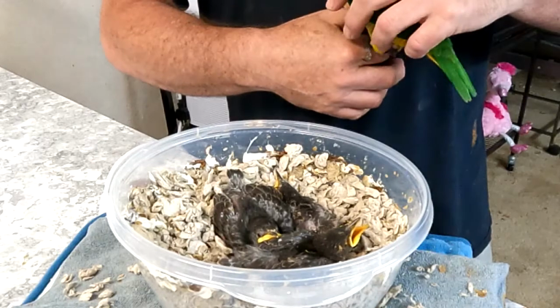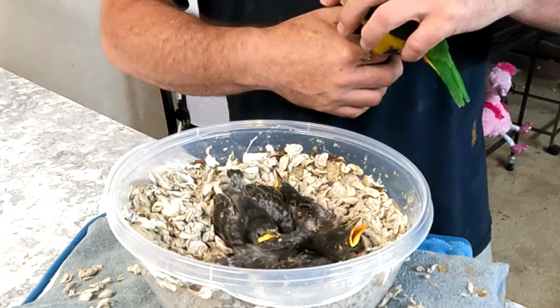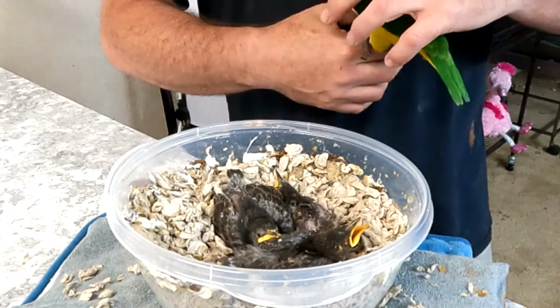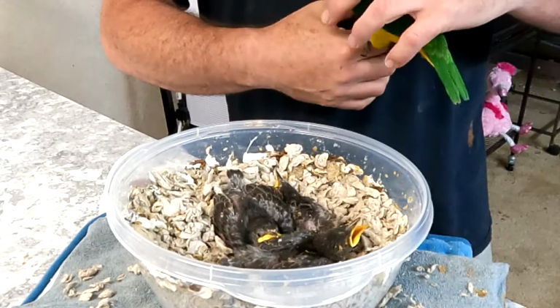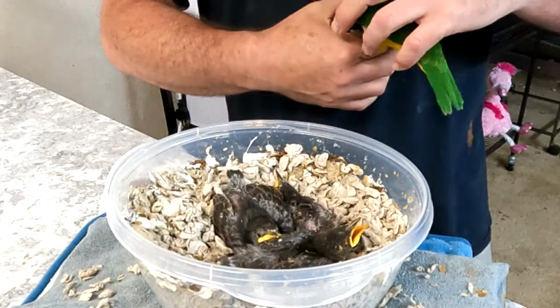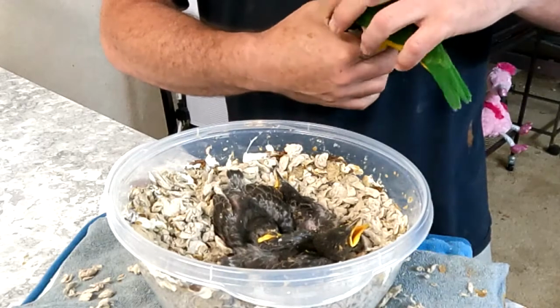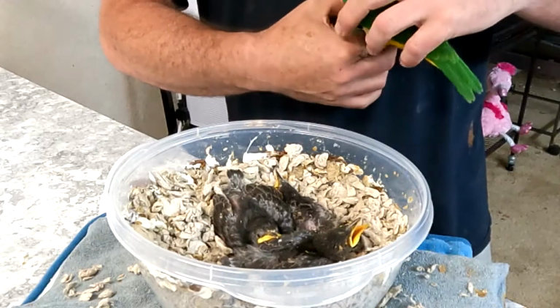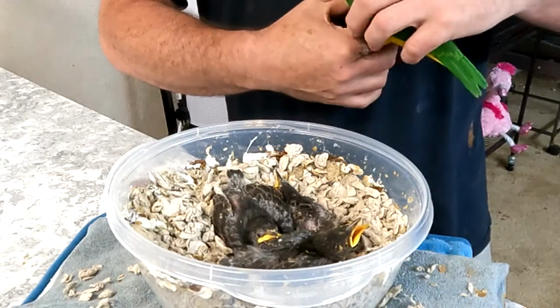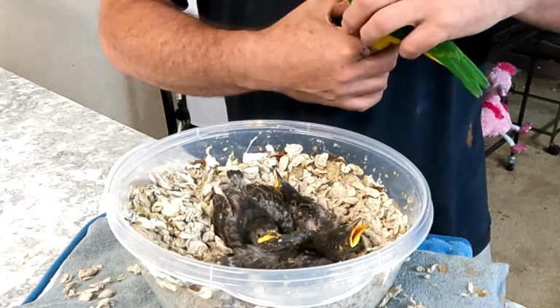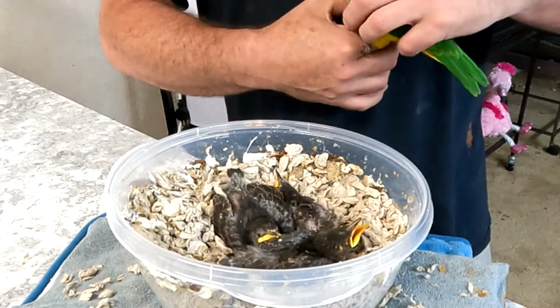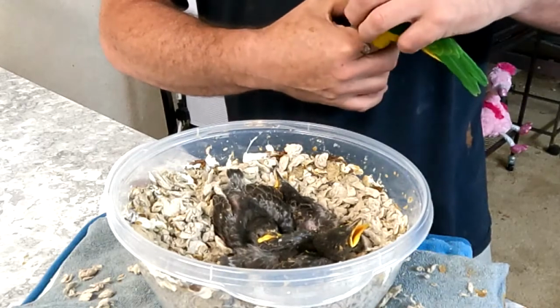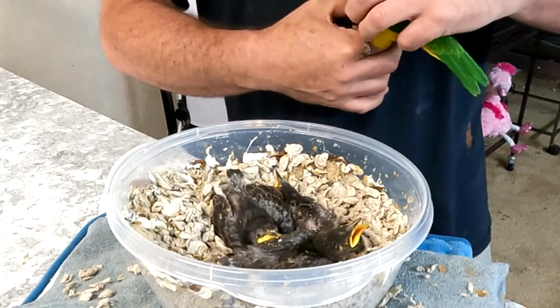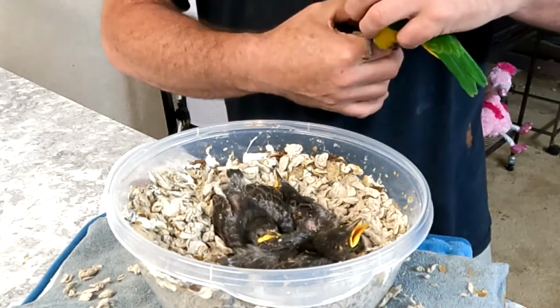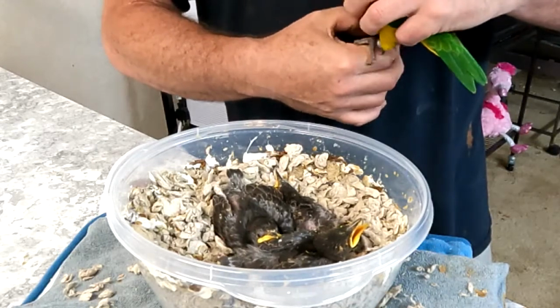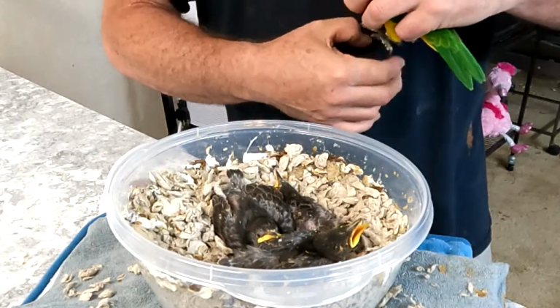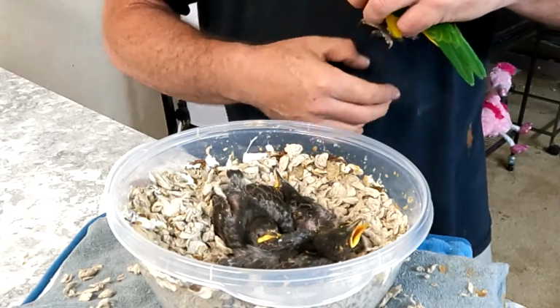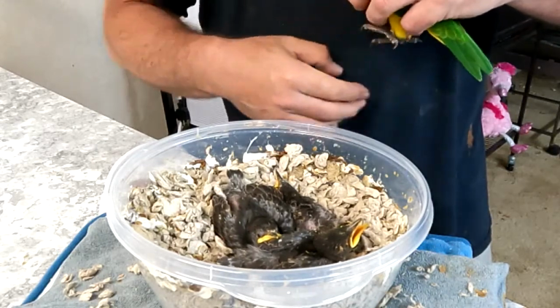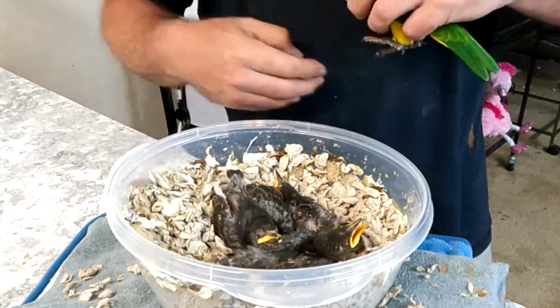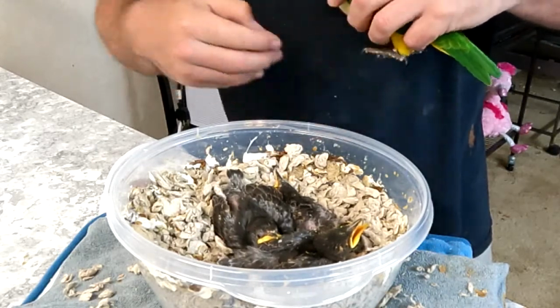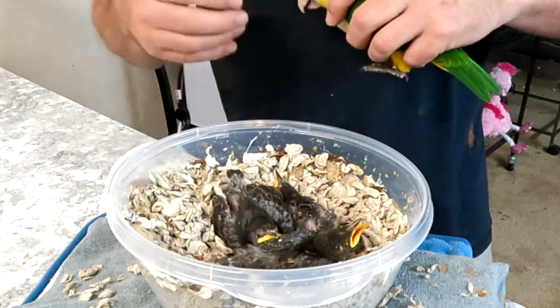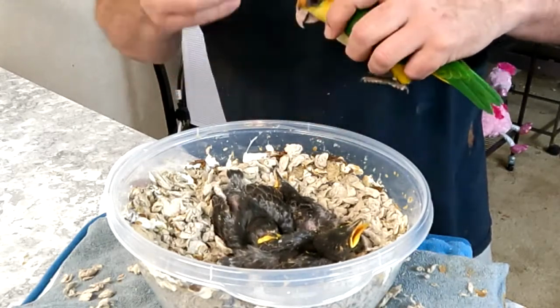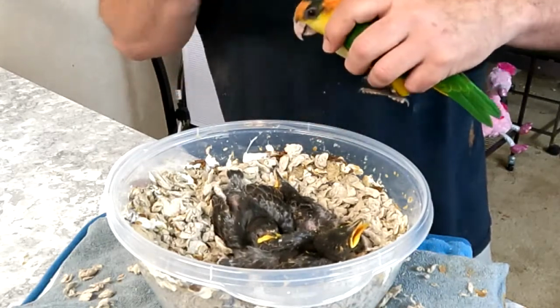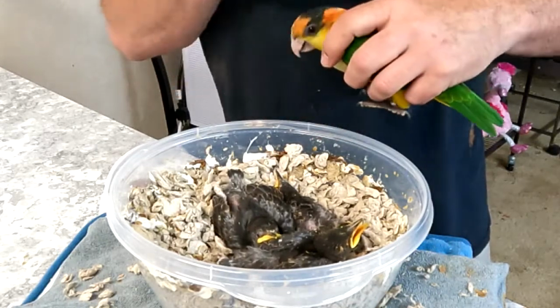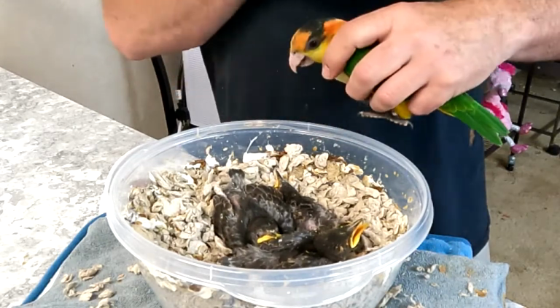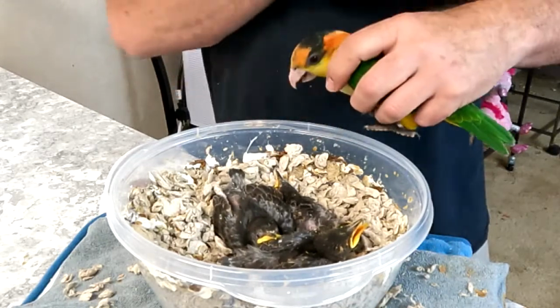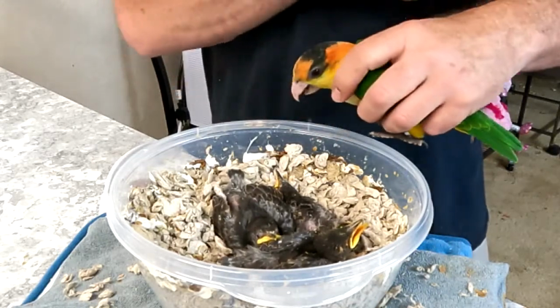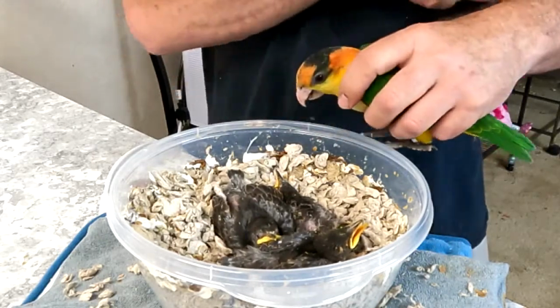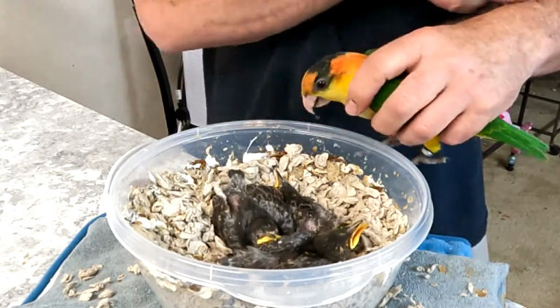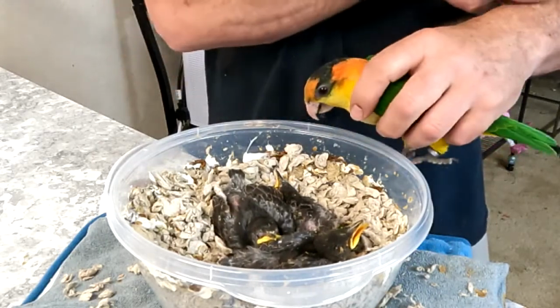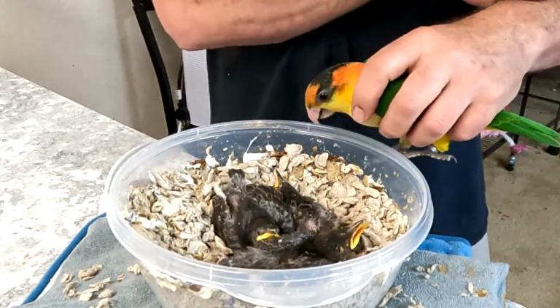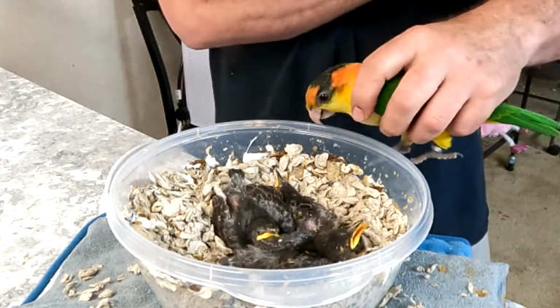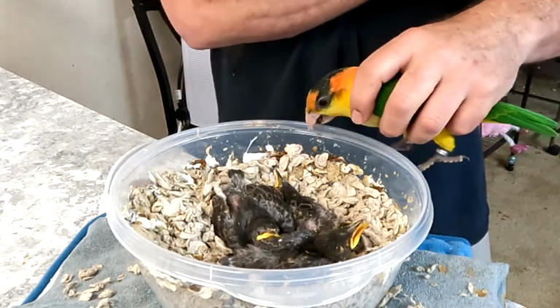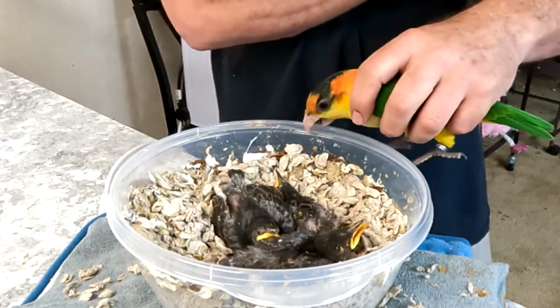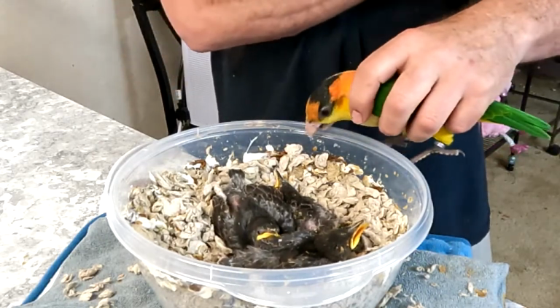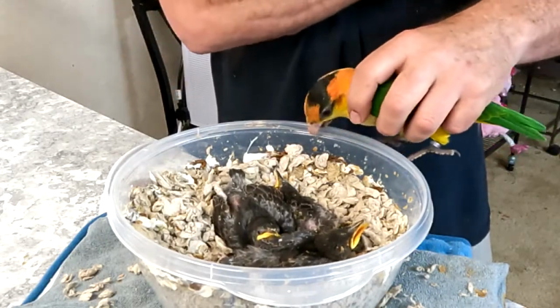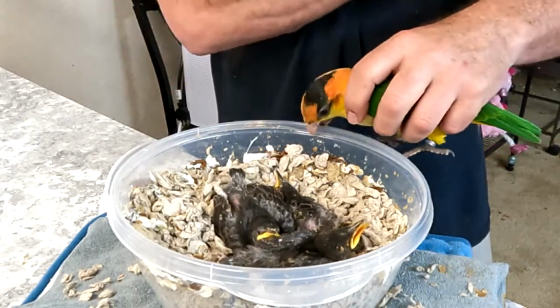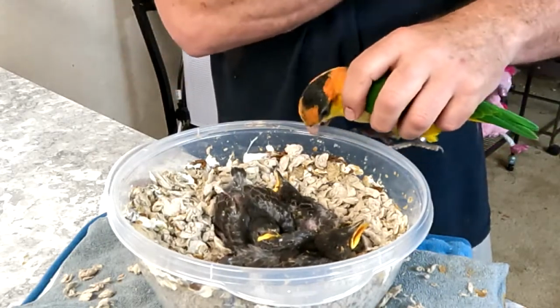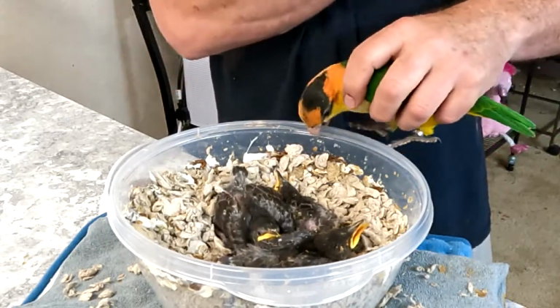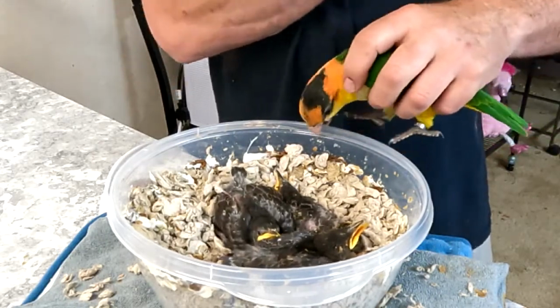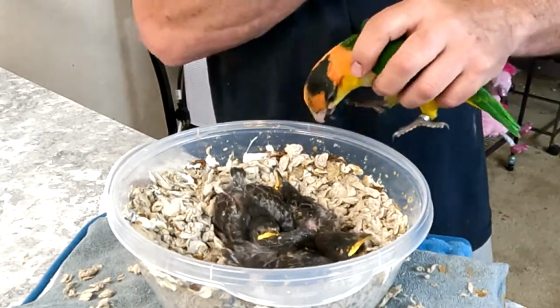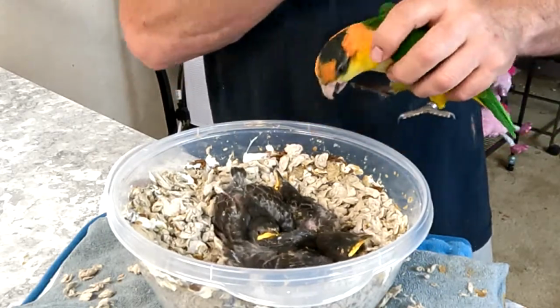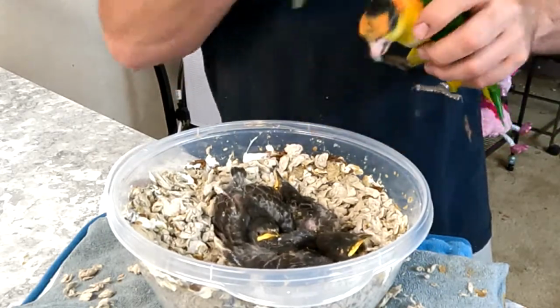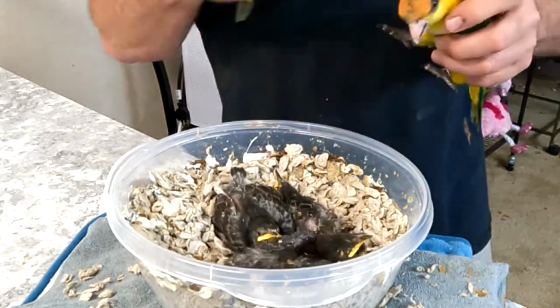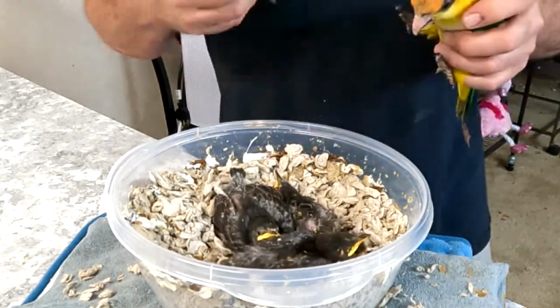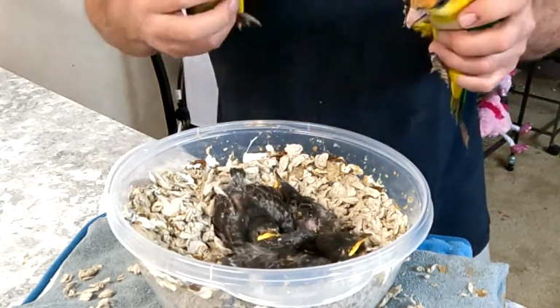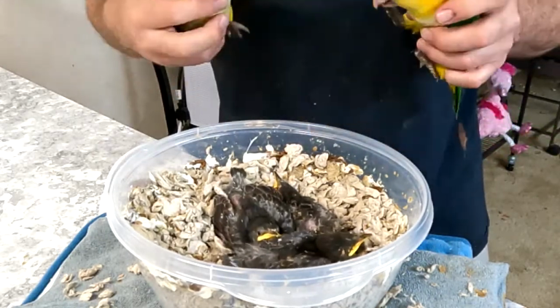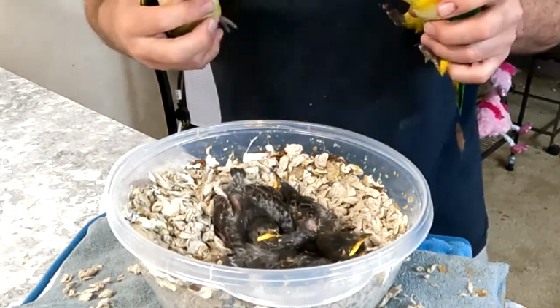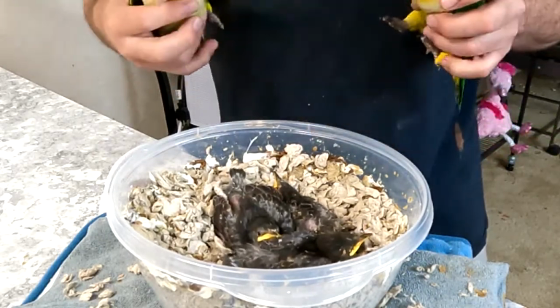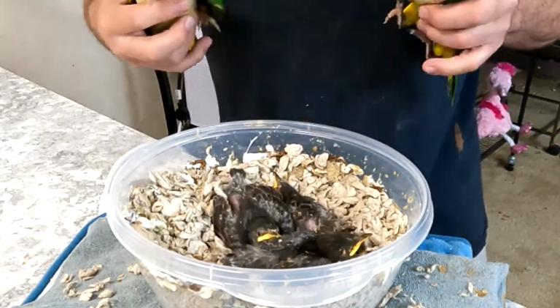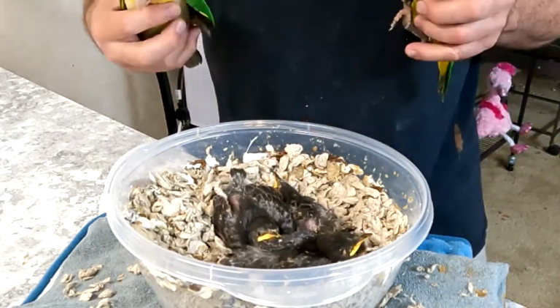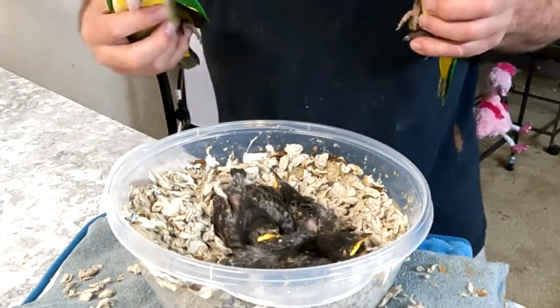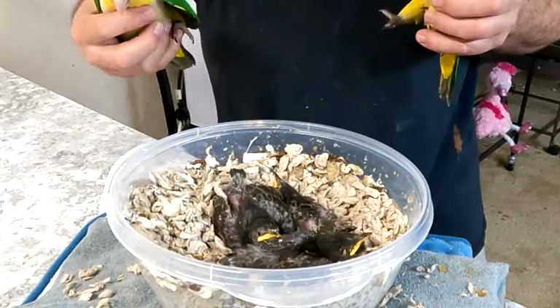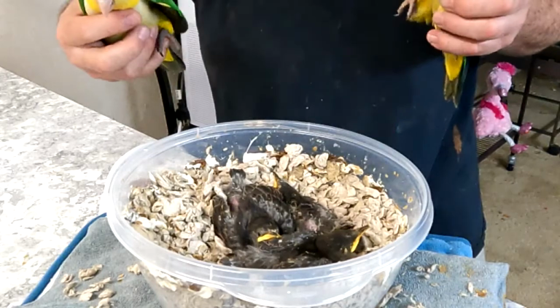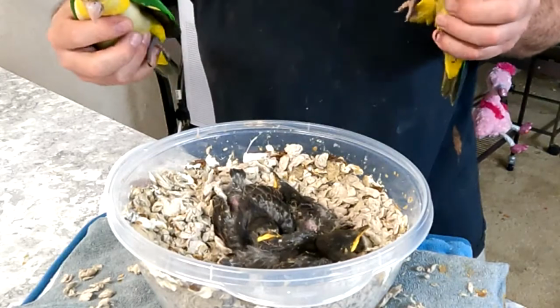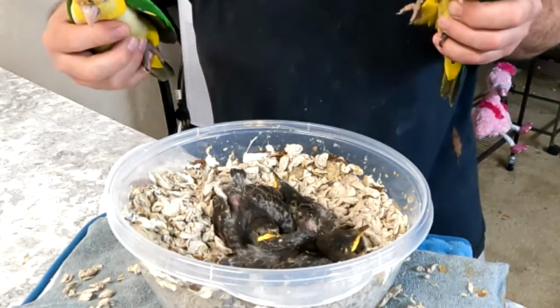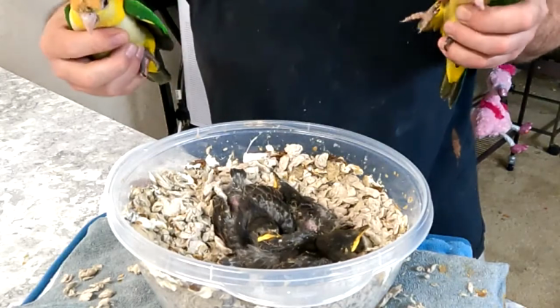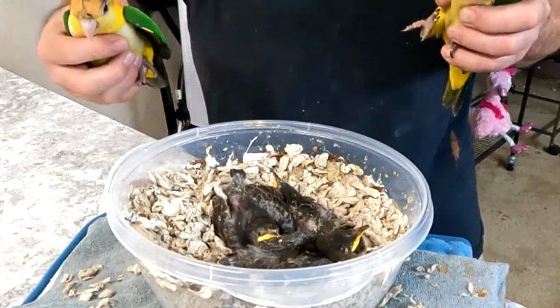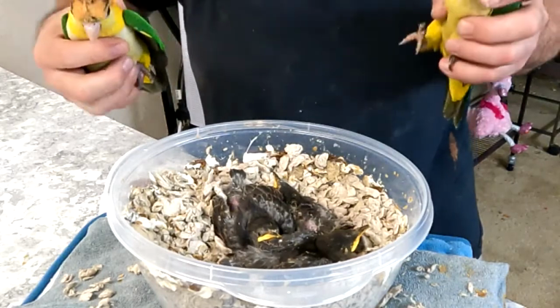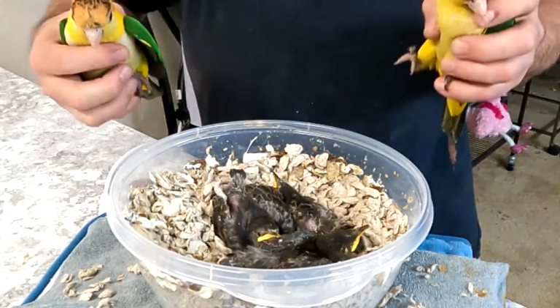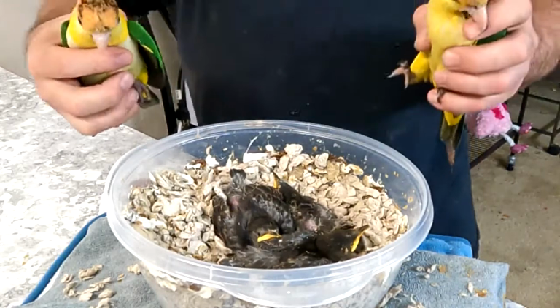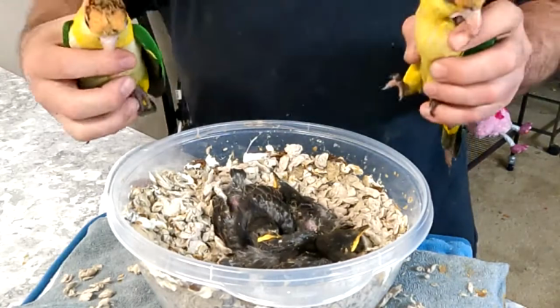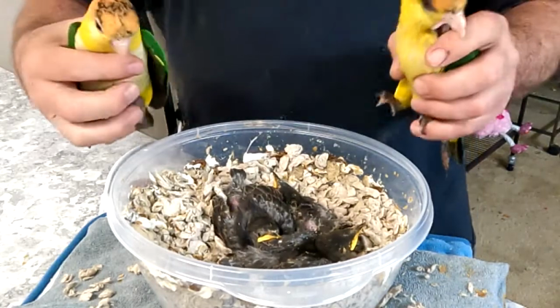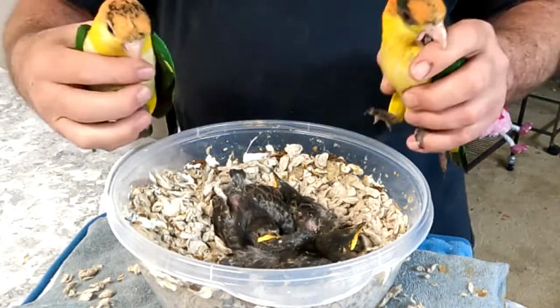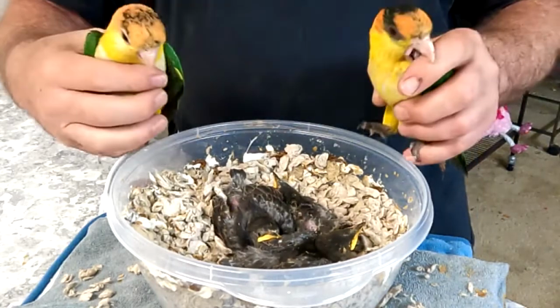Anyway, the baby starlings are ten days old today, and the feathers really came out.